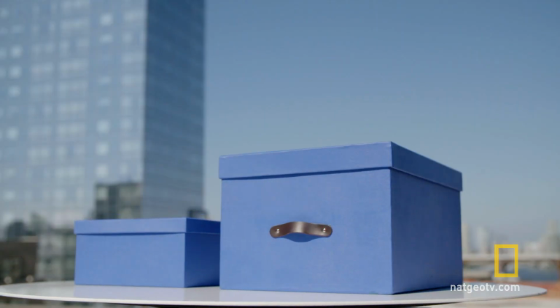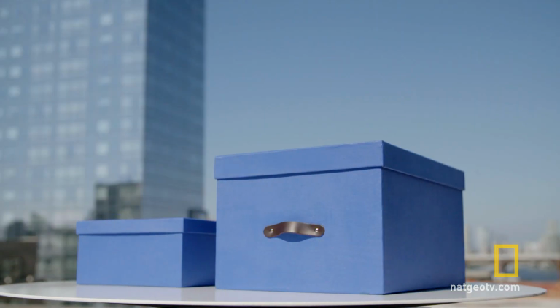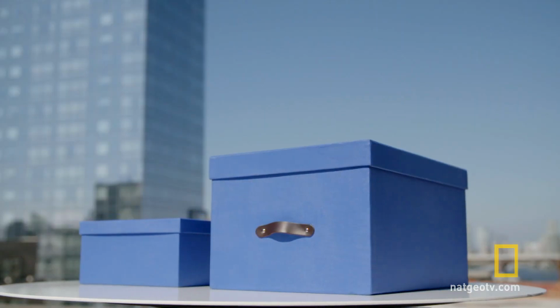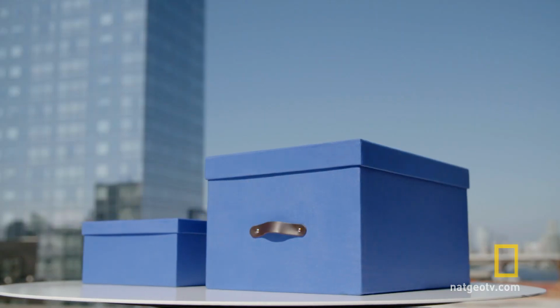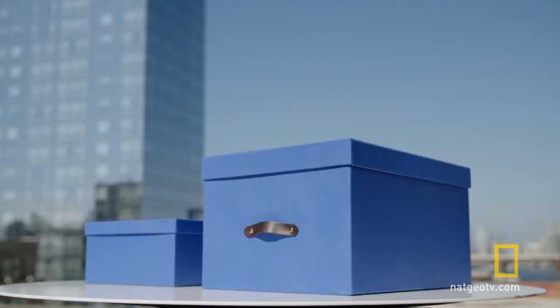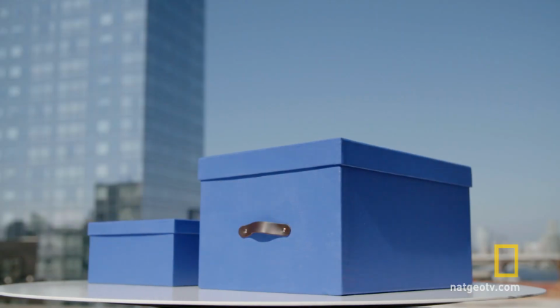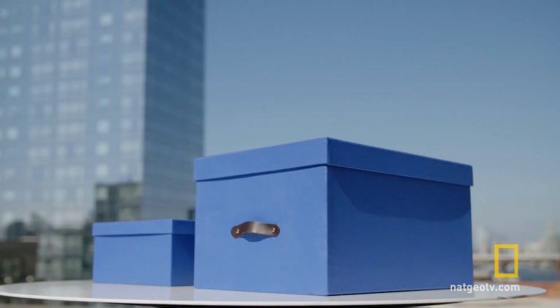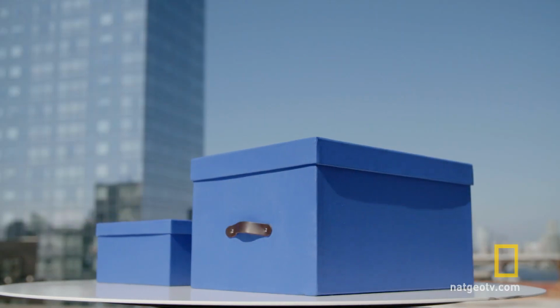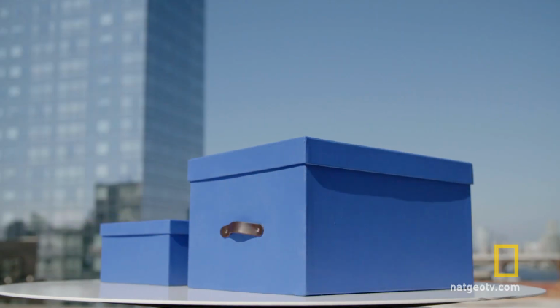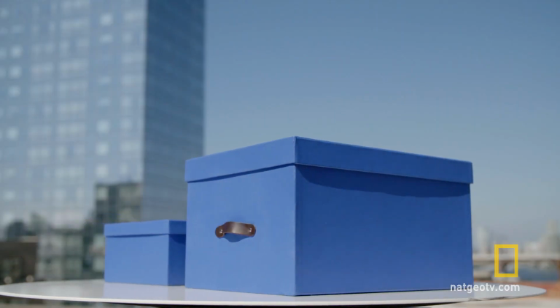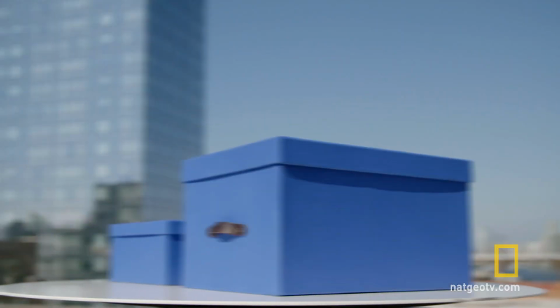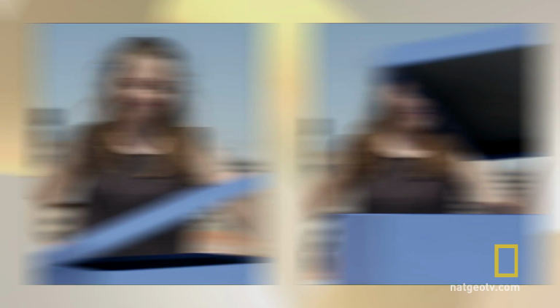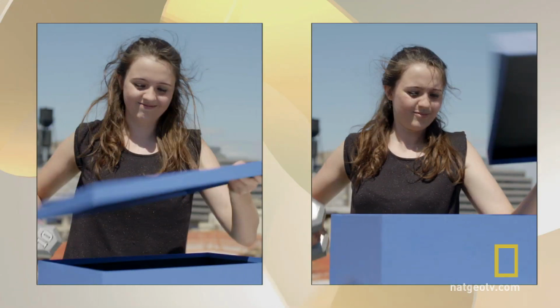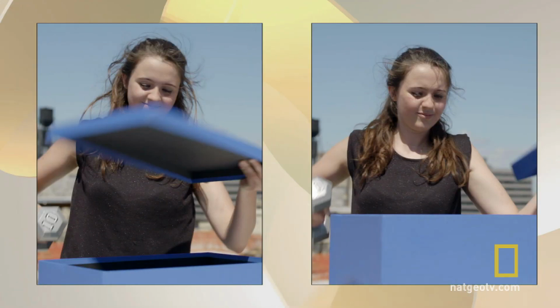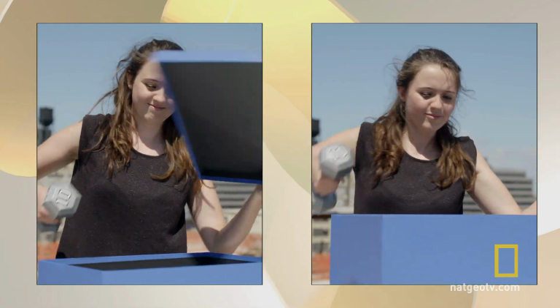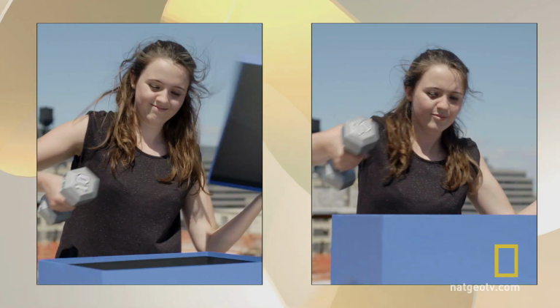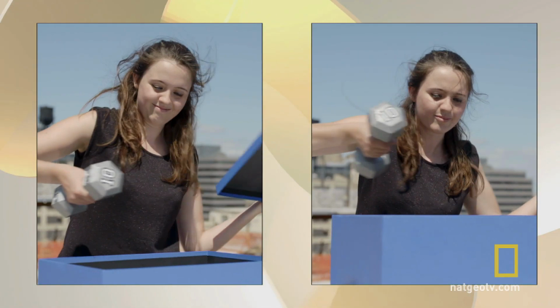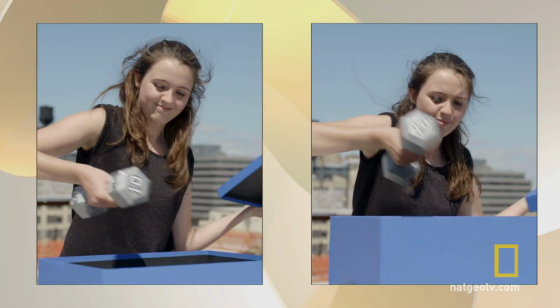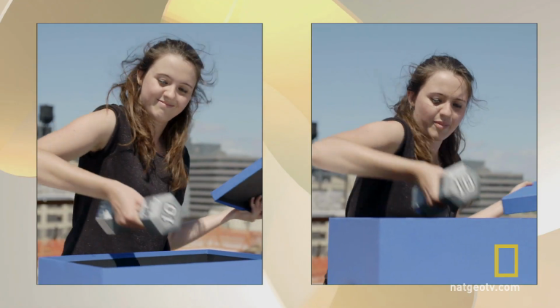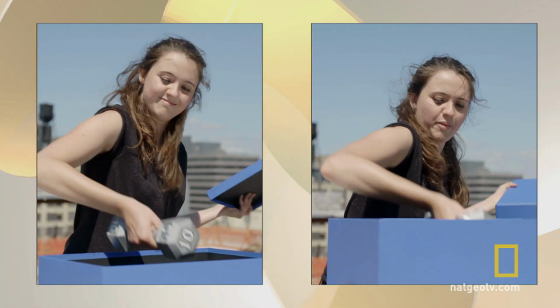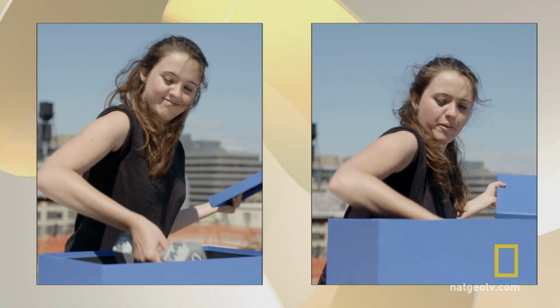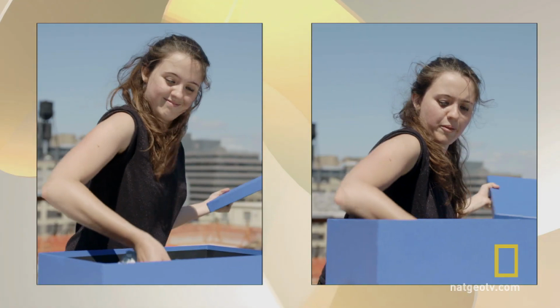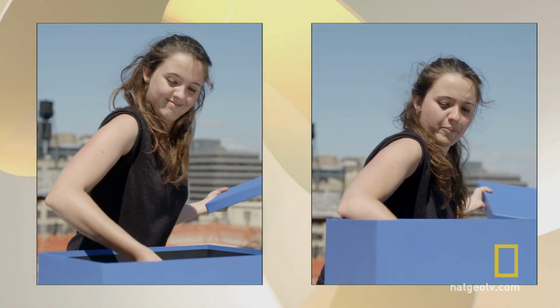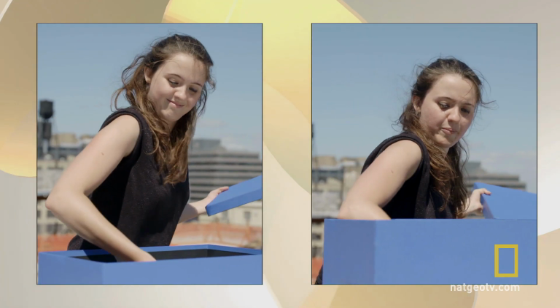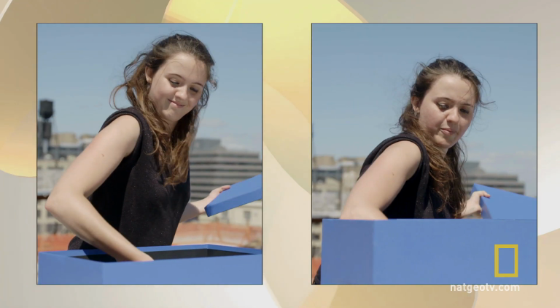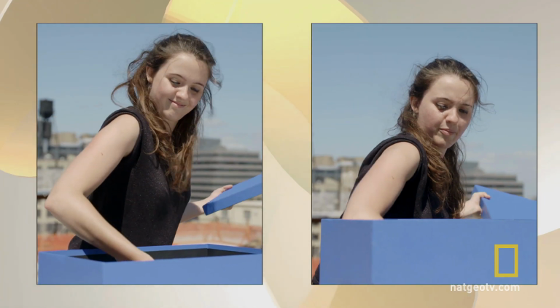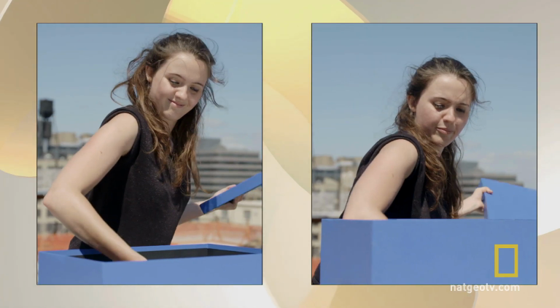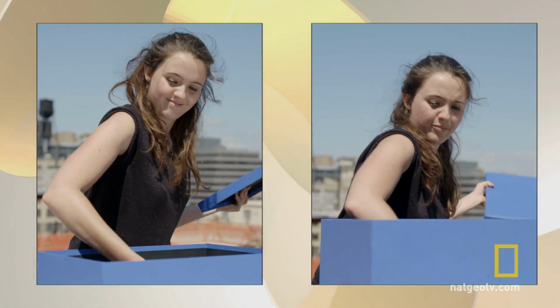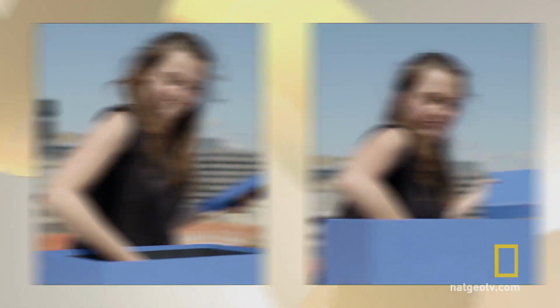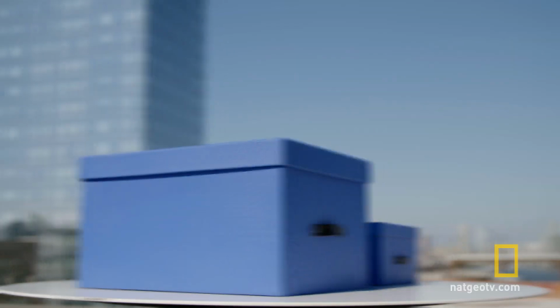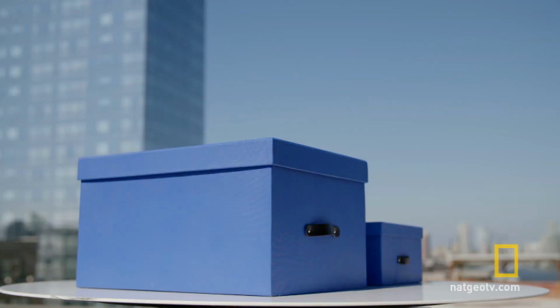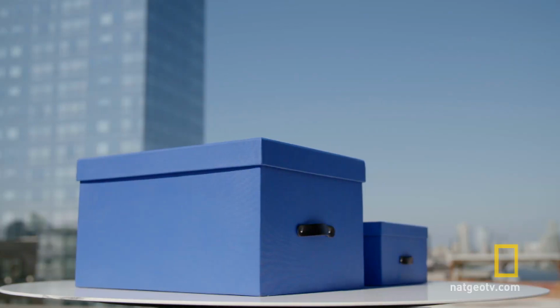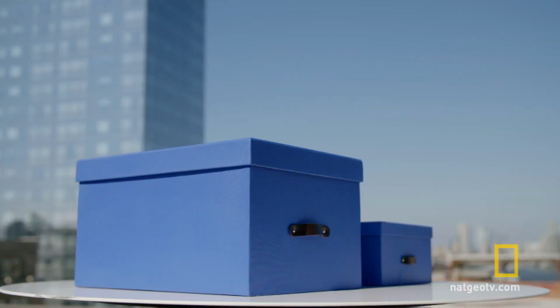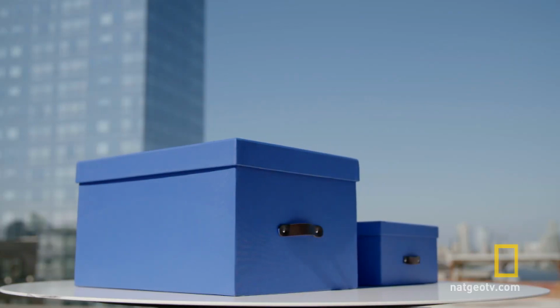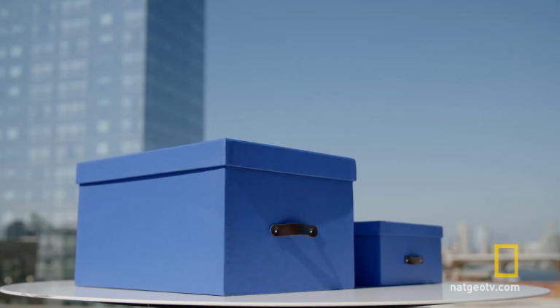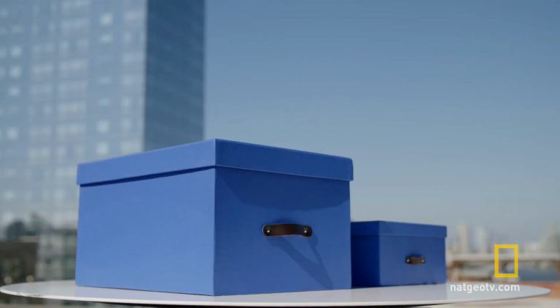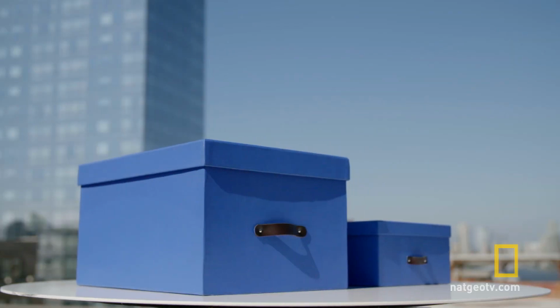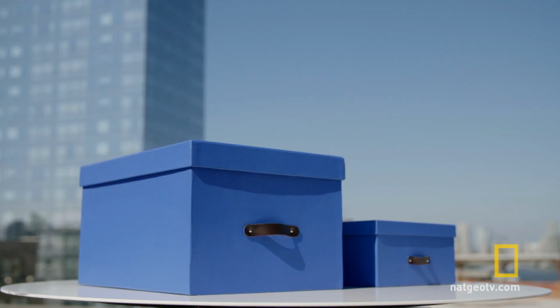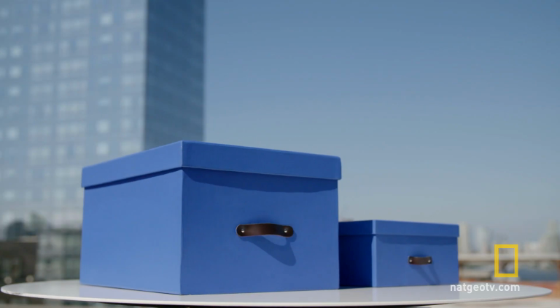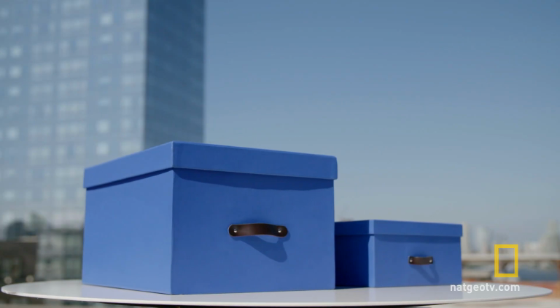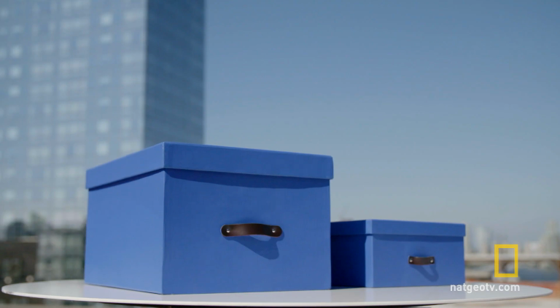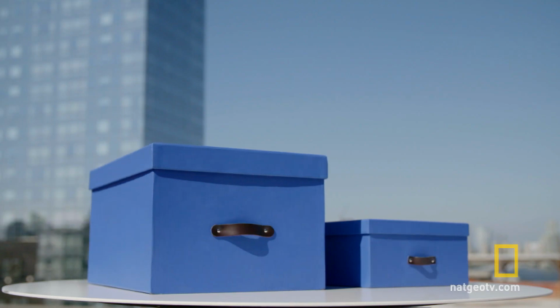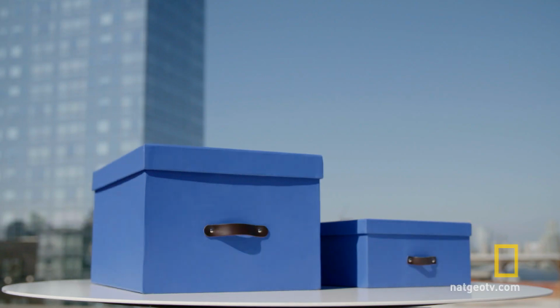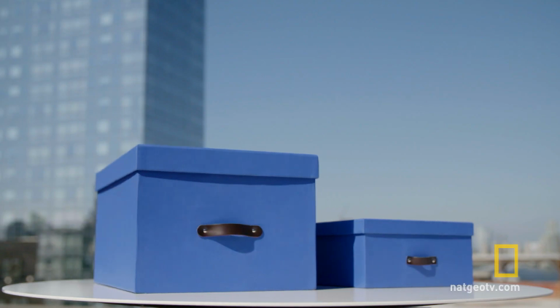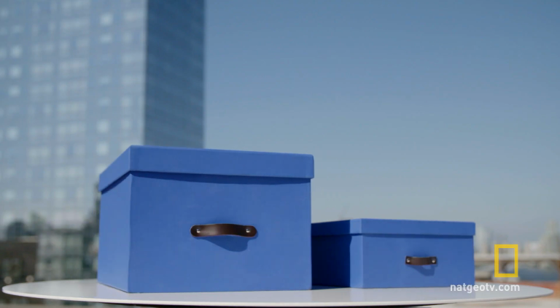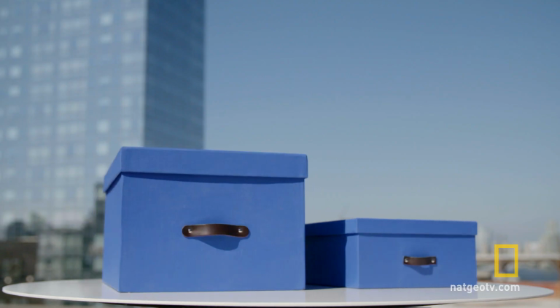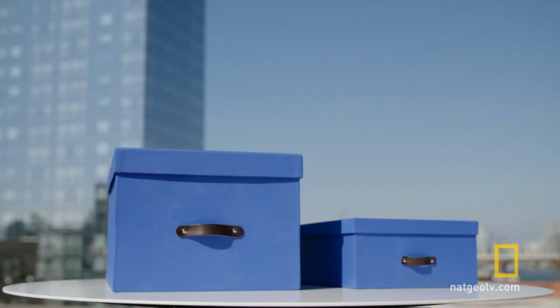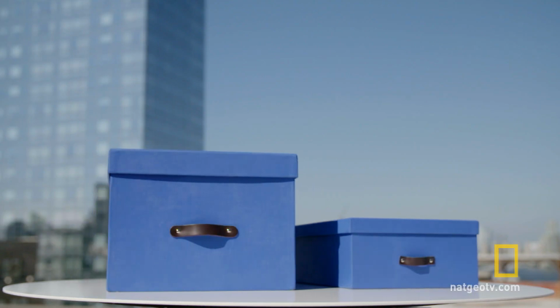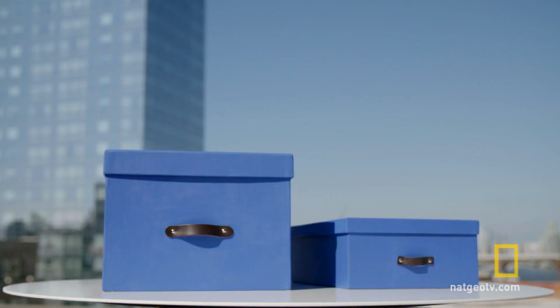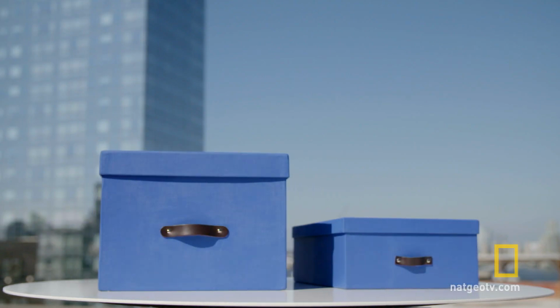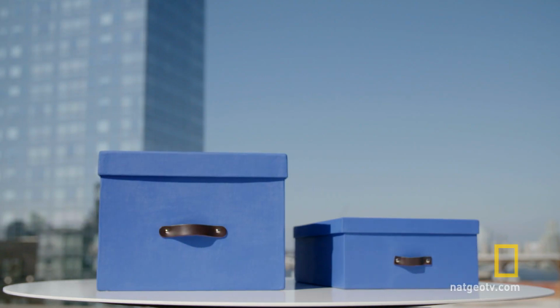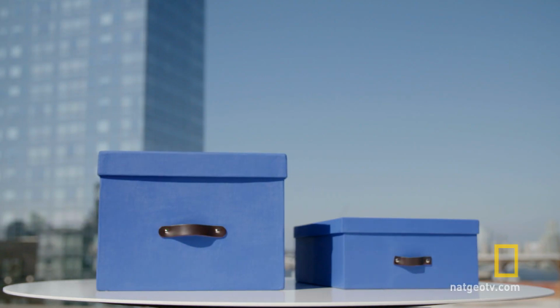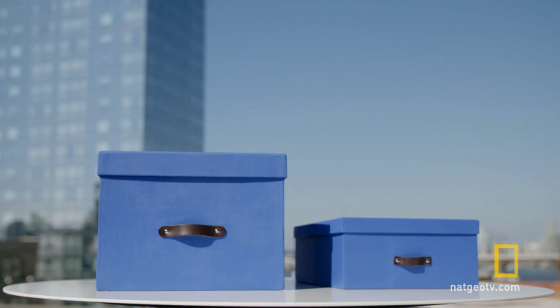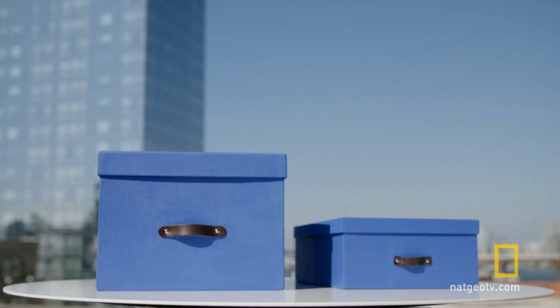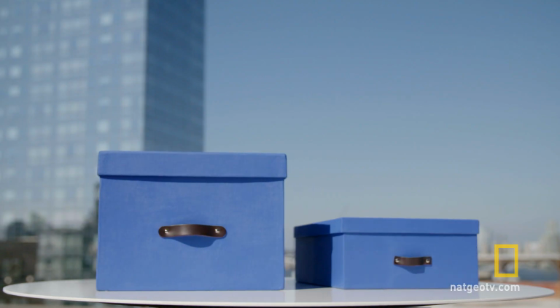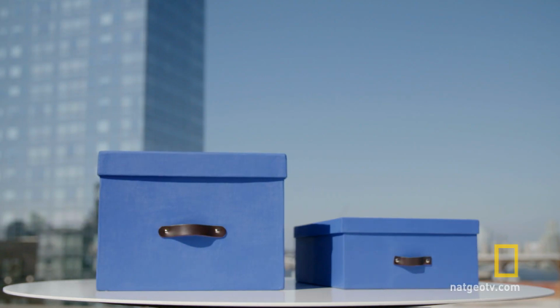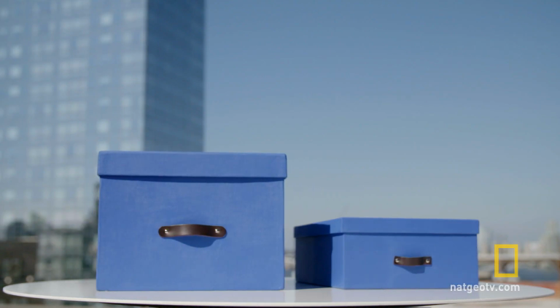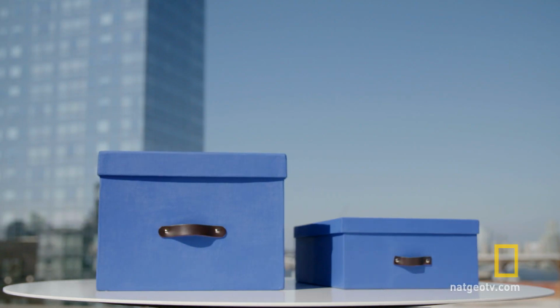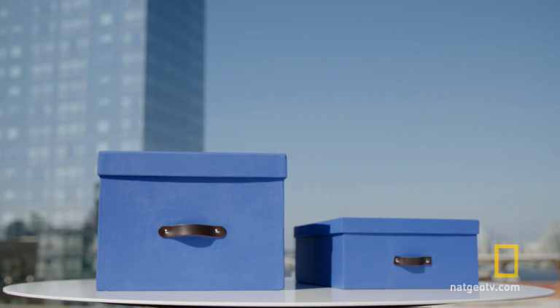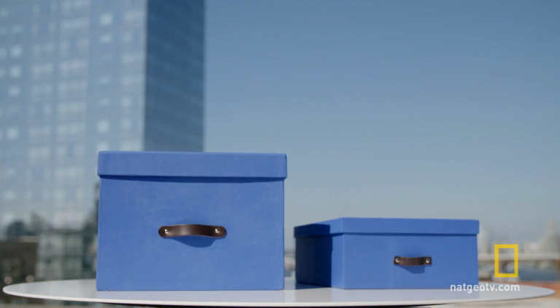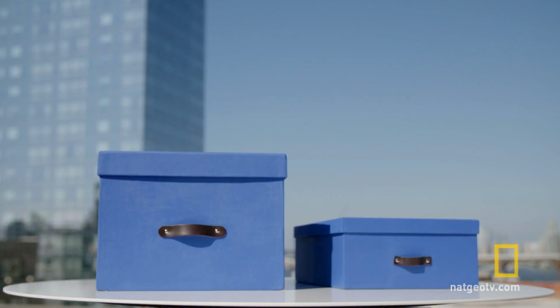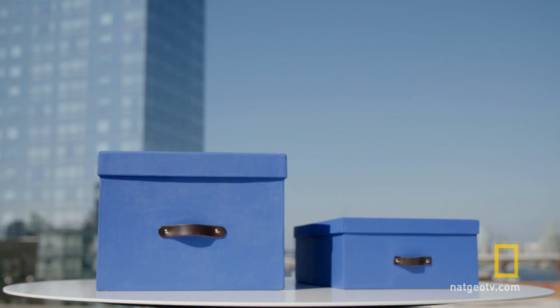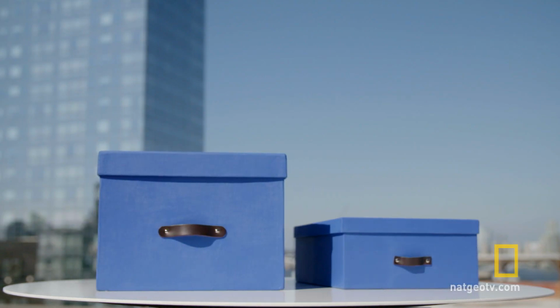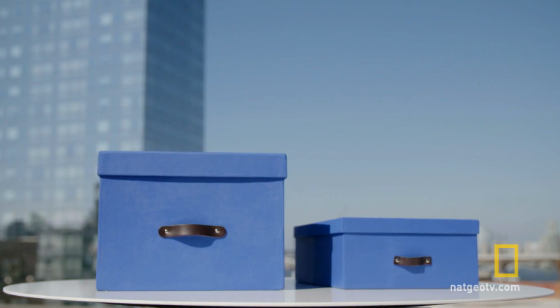We've placed weights inside each of these boxes. We asked our volunteers, without peeking, to tell us which is heavier.